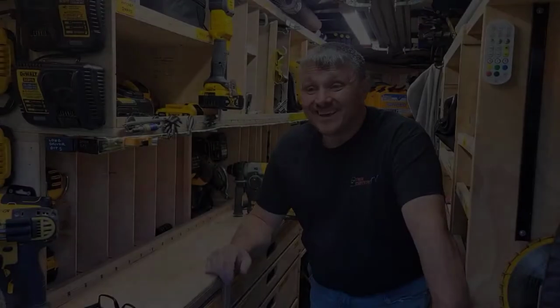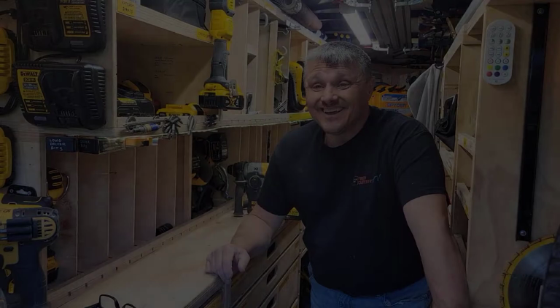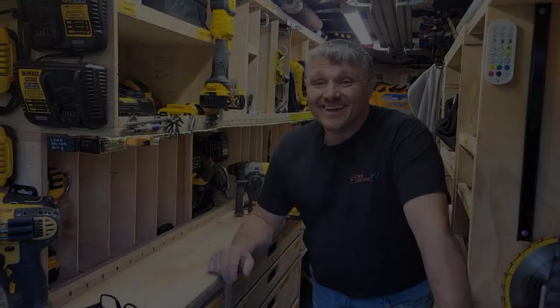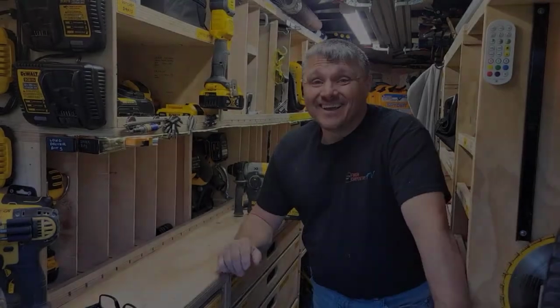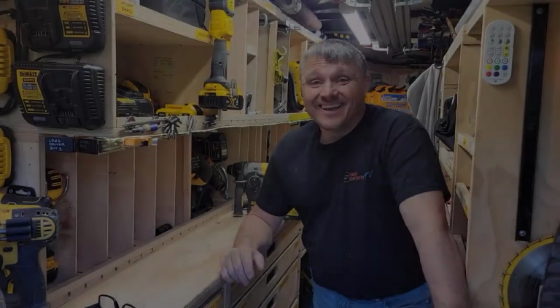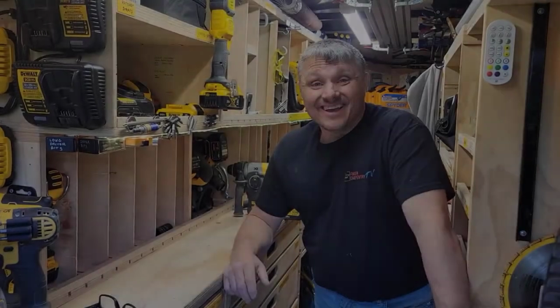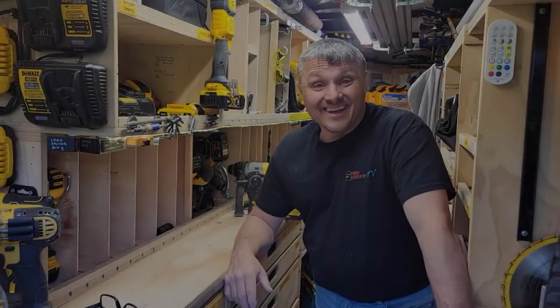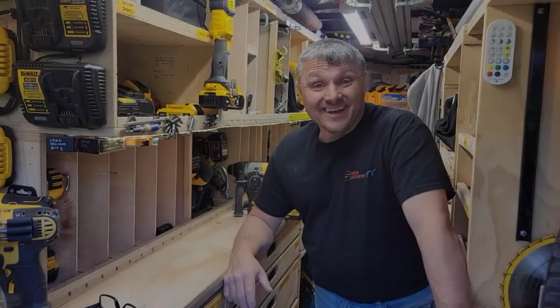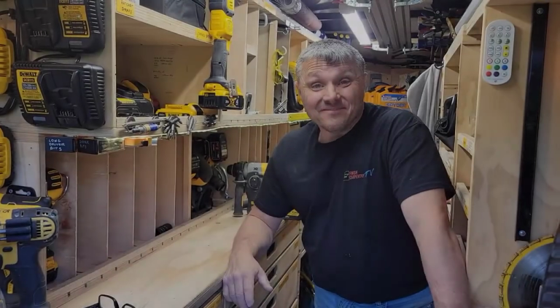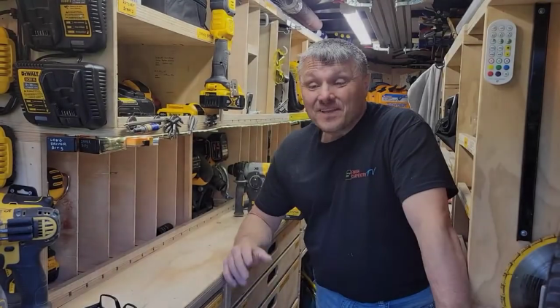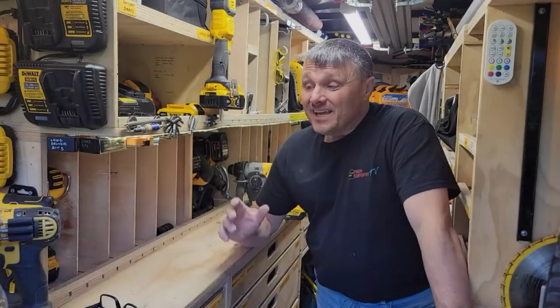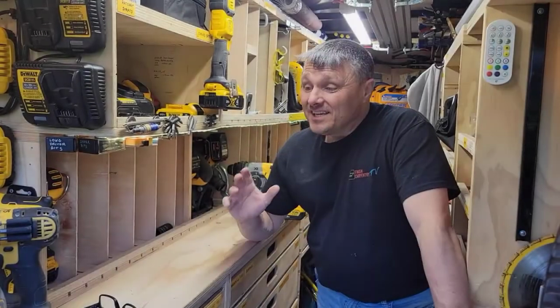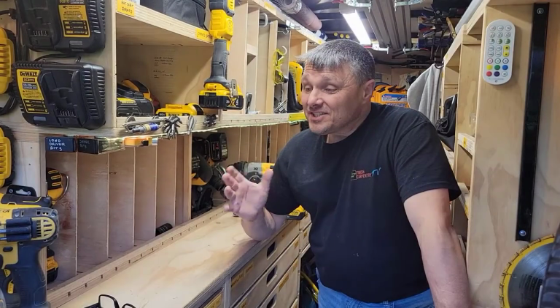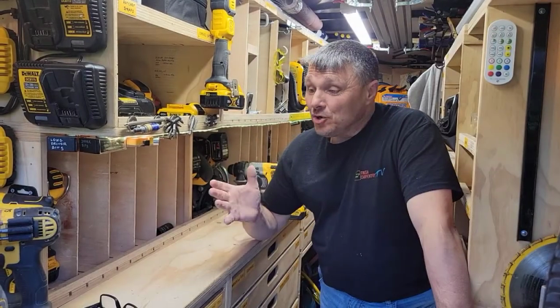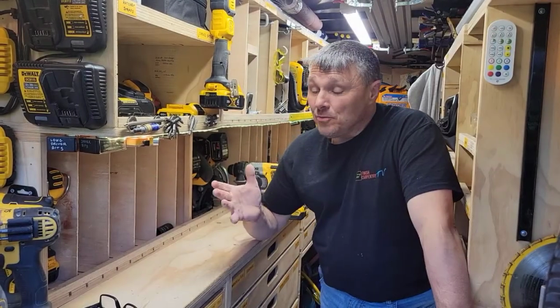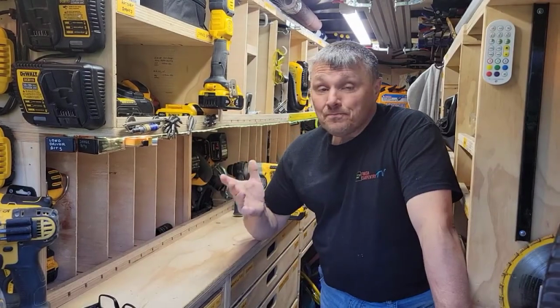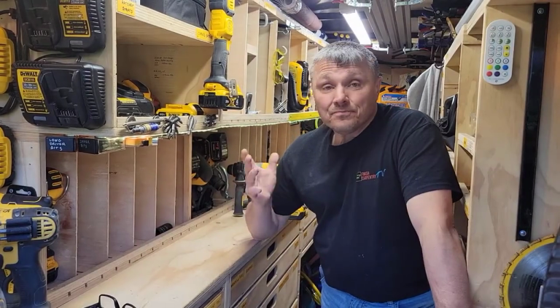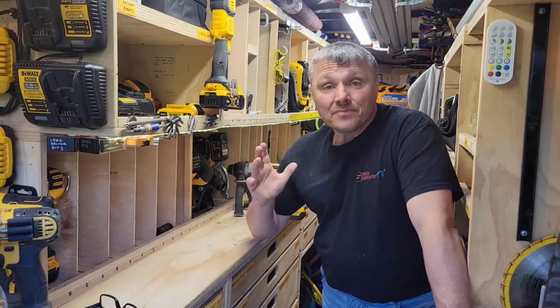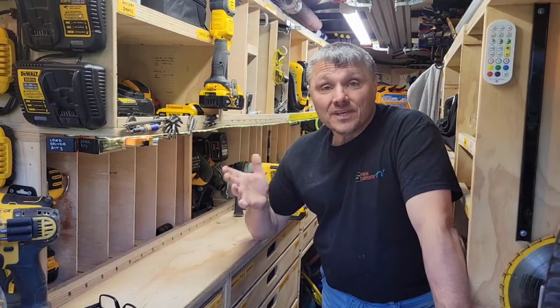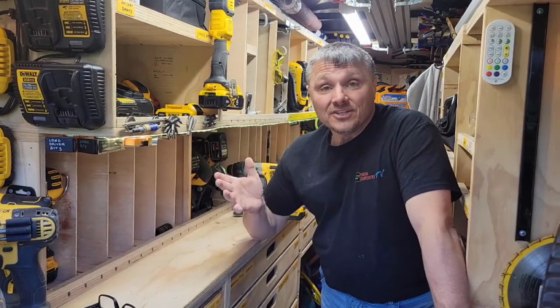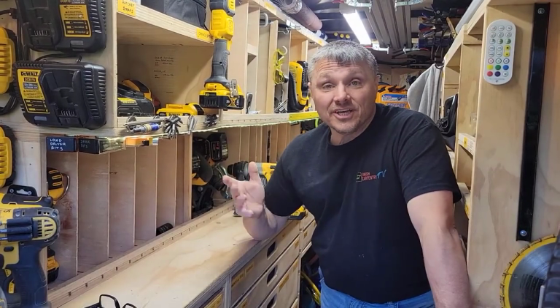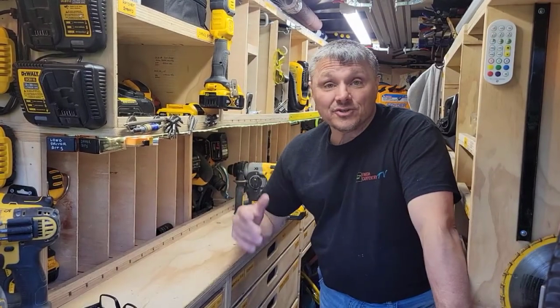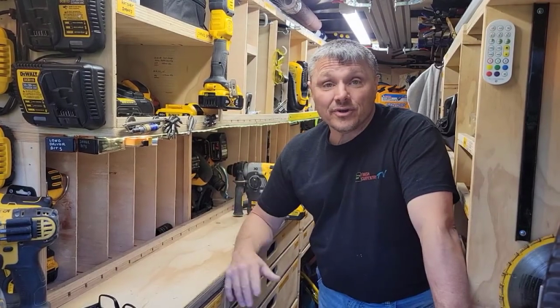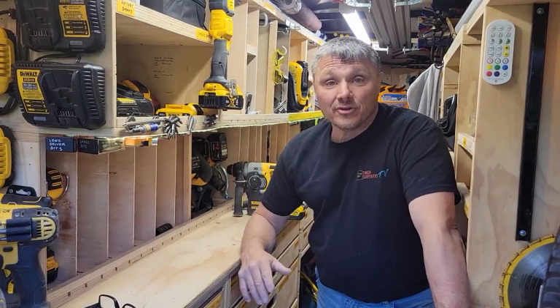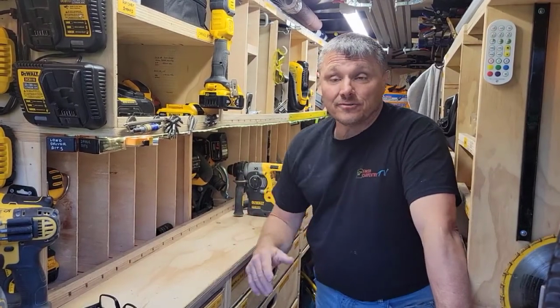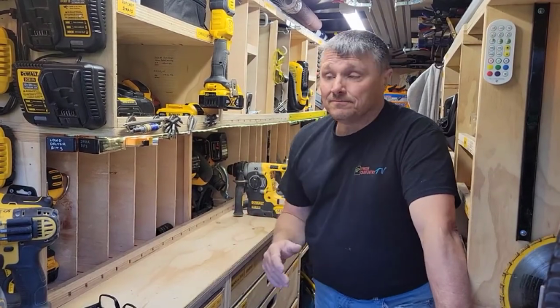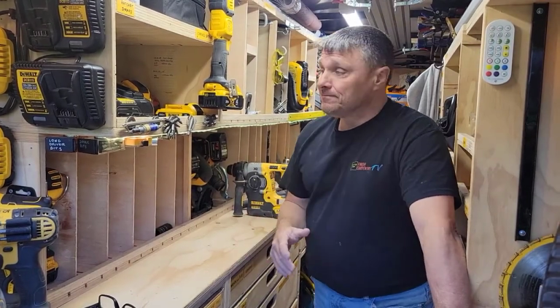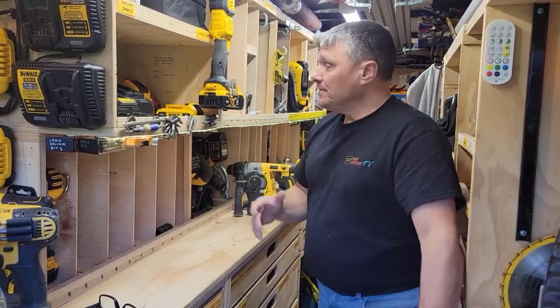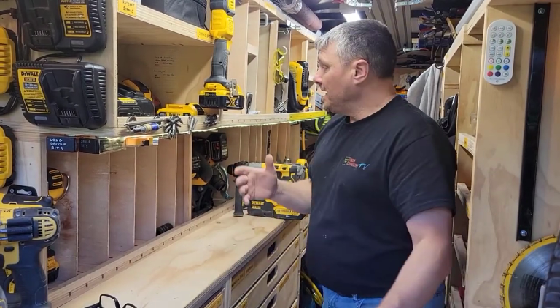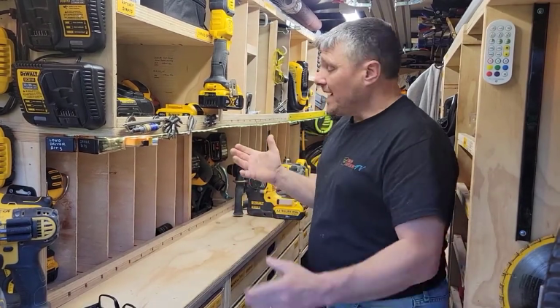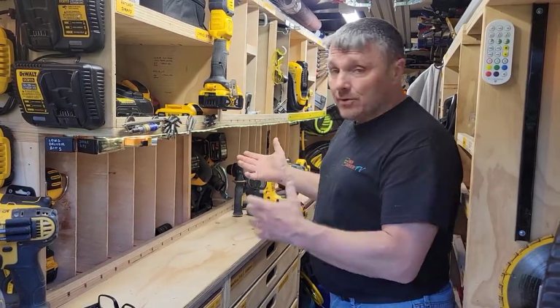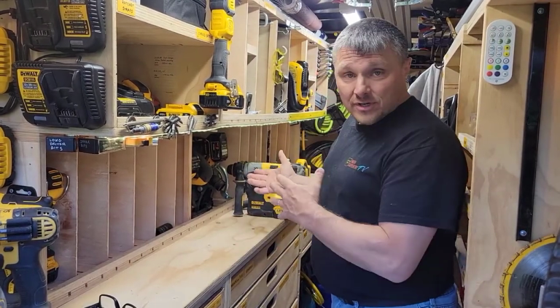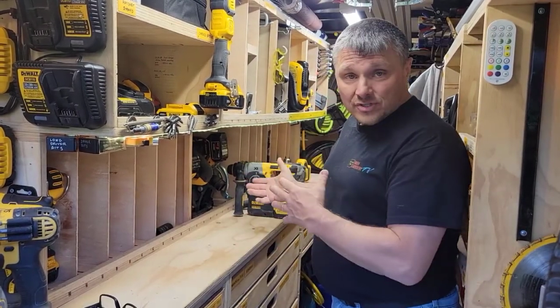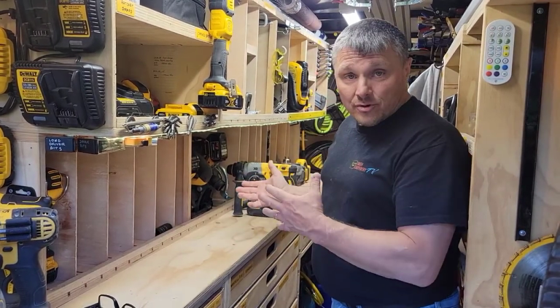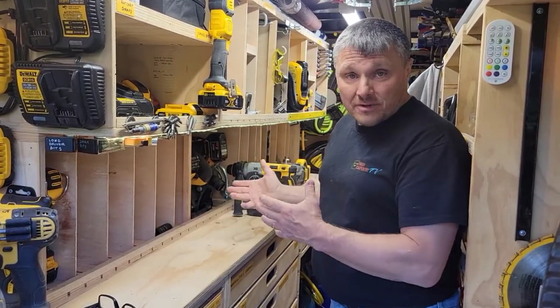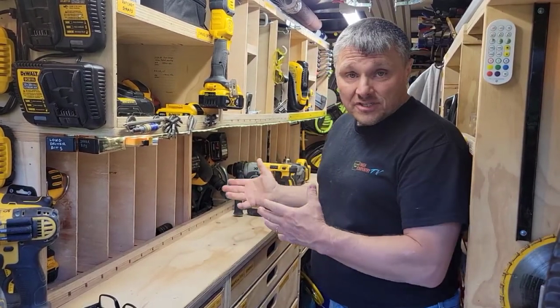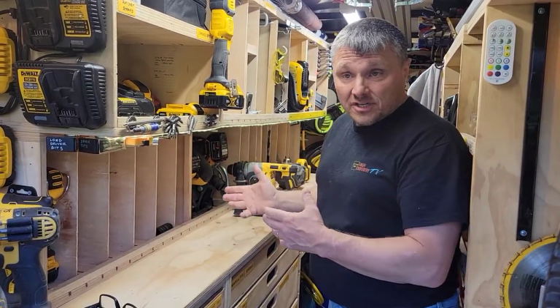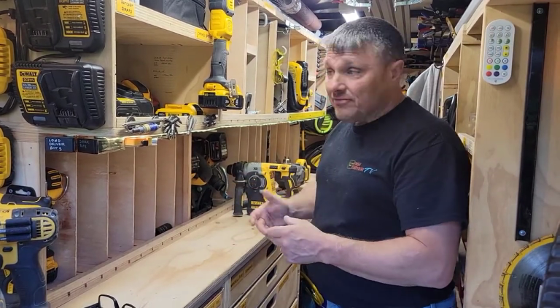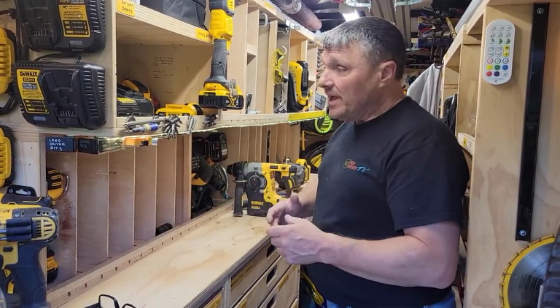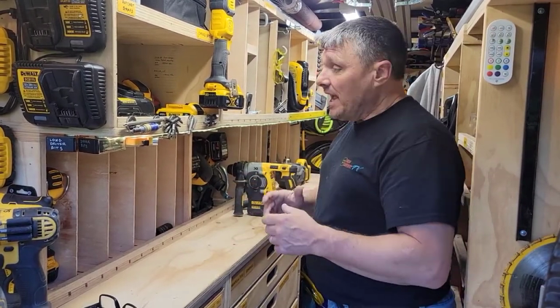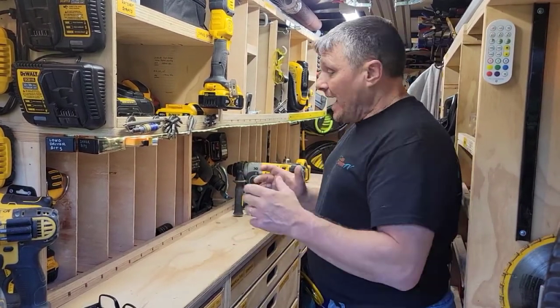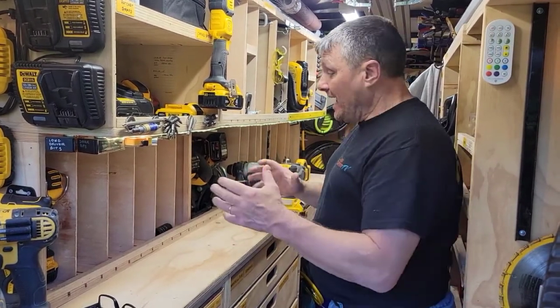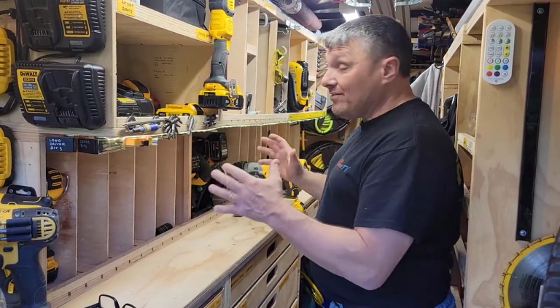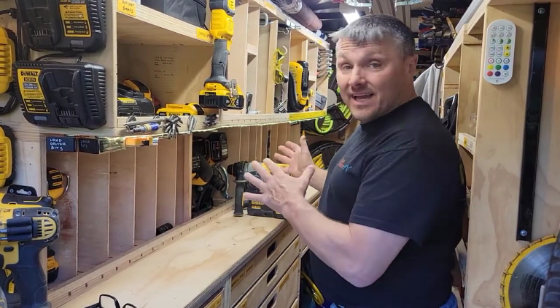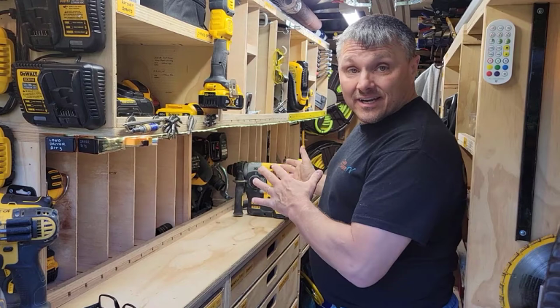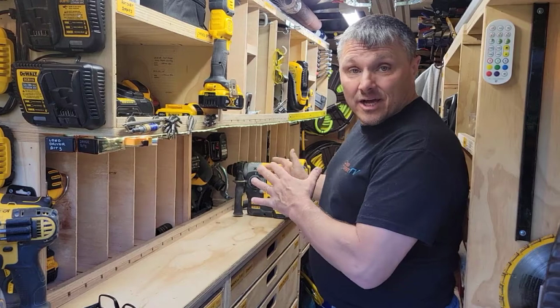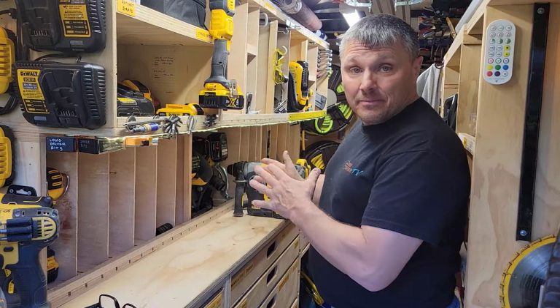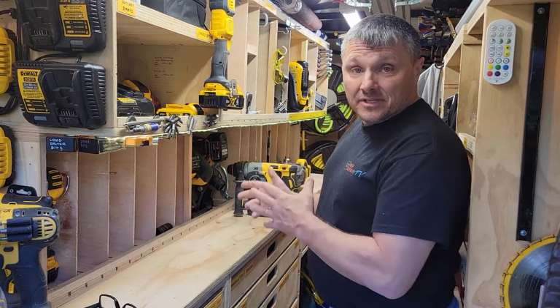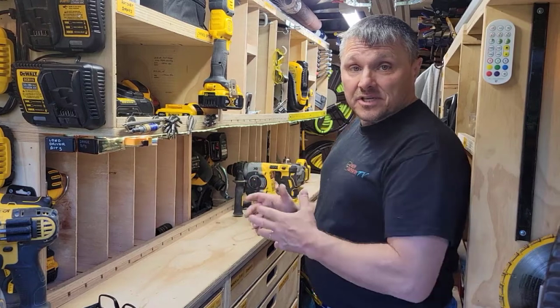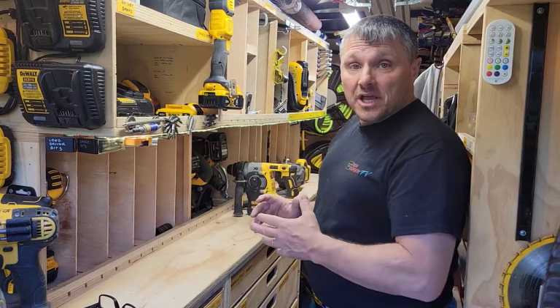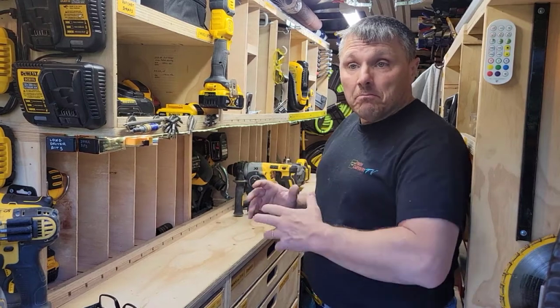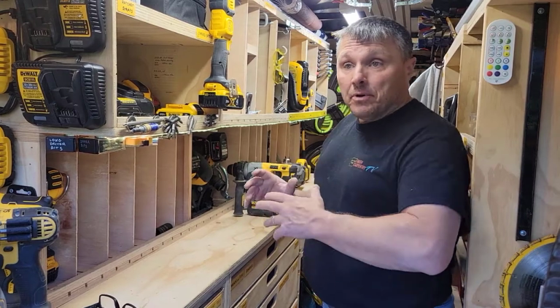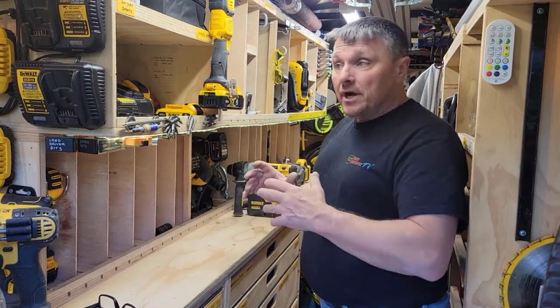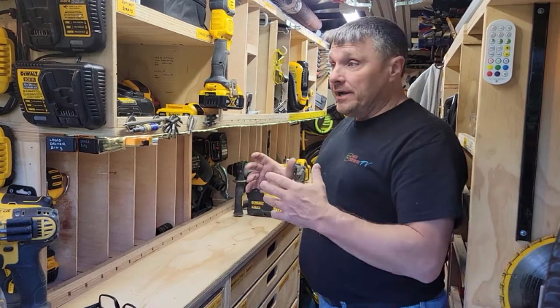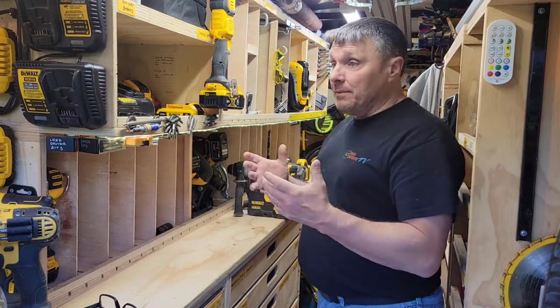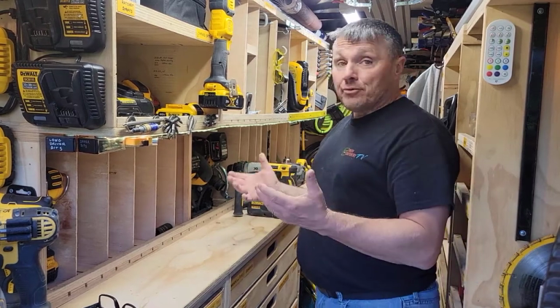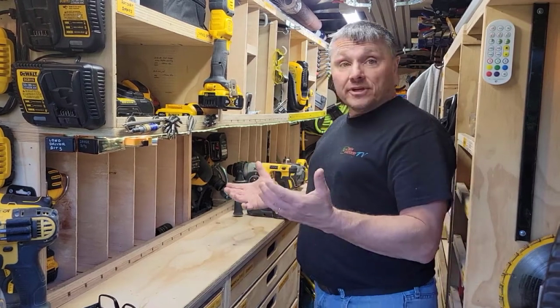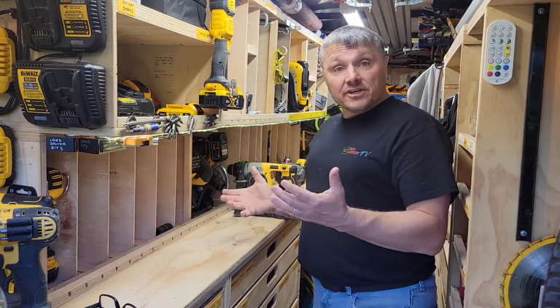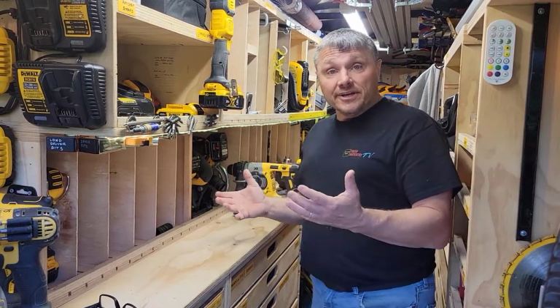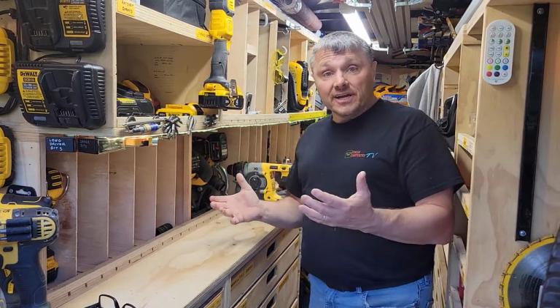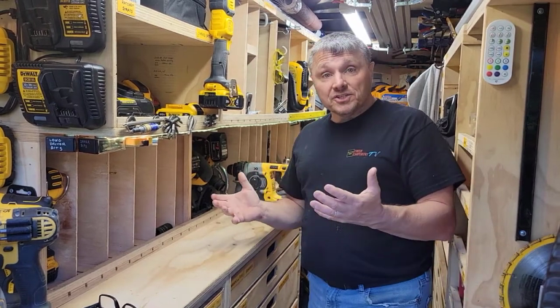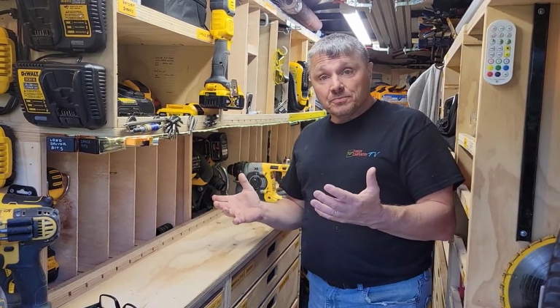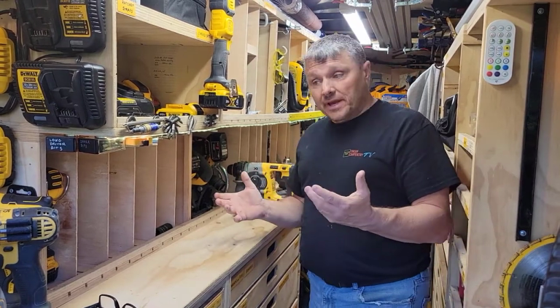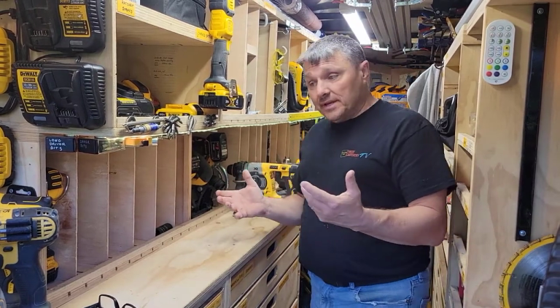Hey hey, tight trailer. How do I store my stuff? I have a lot of cubbies, but I'm pretty tight on space.